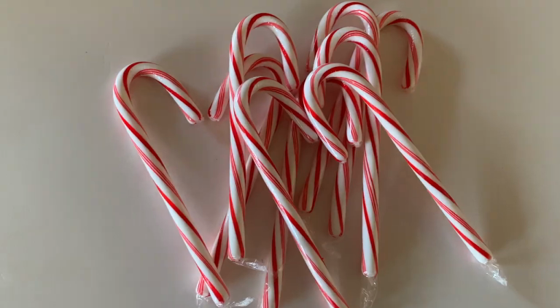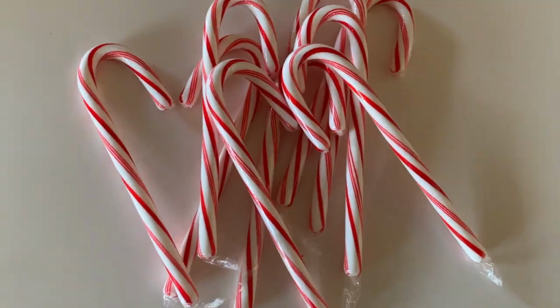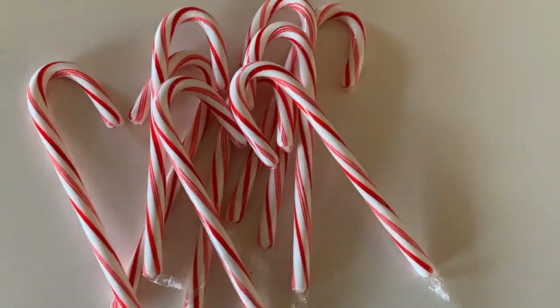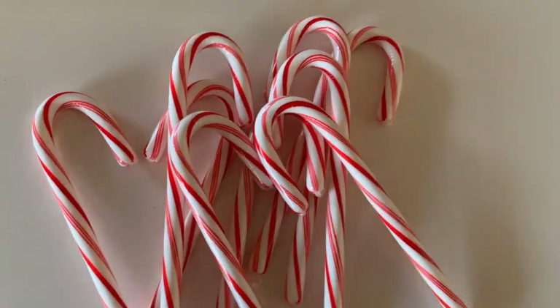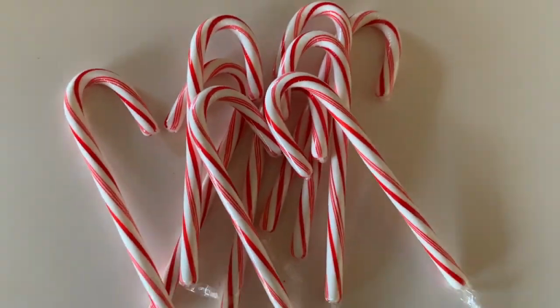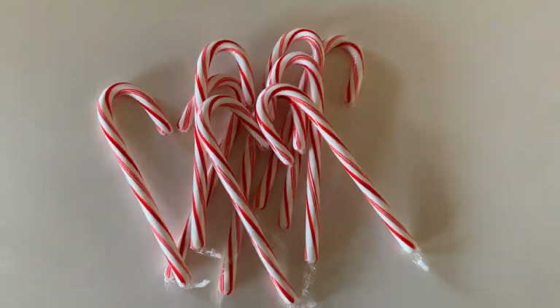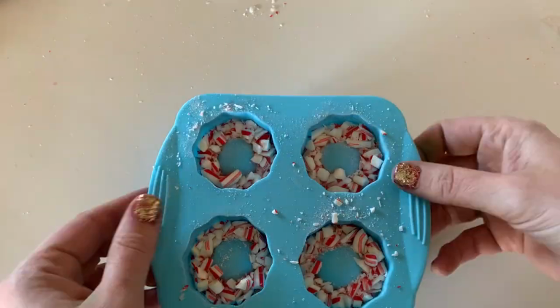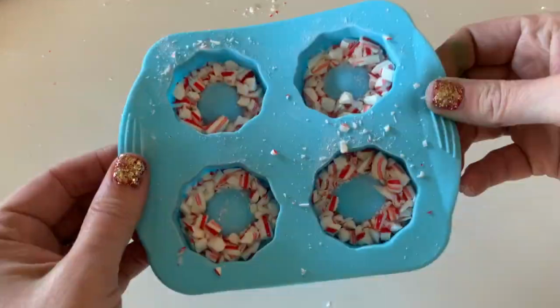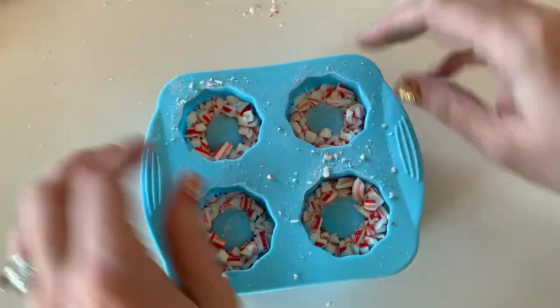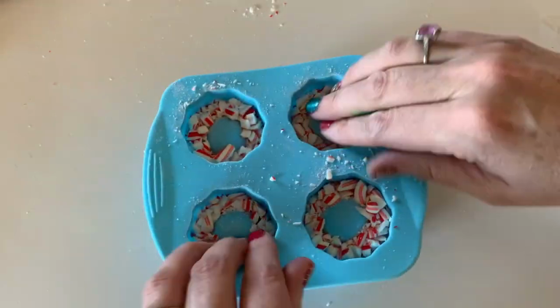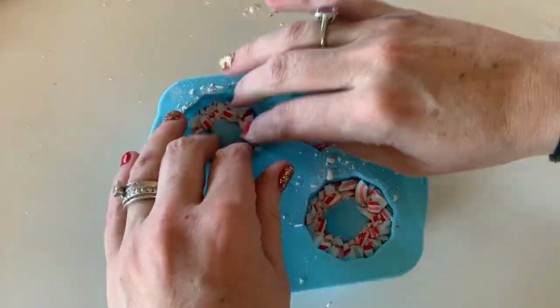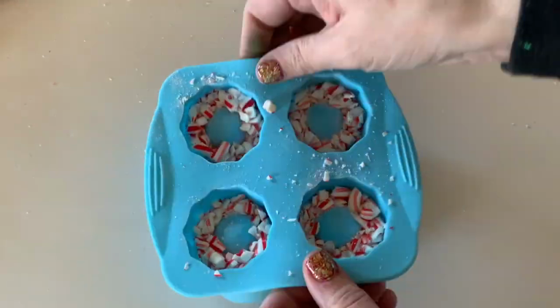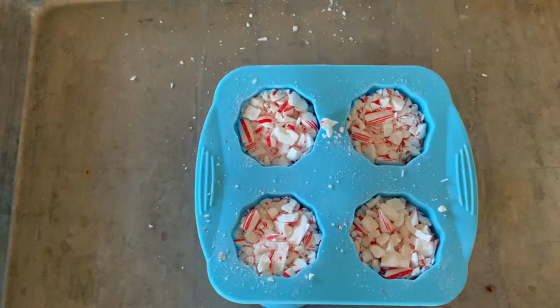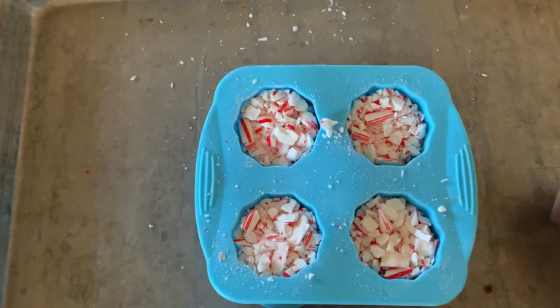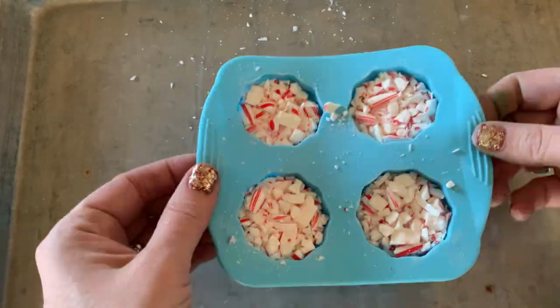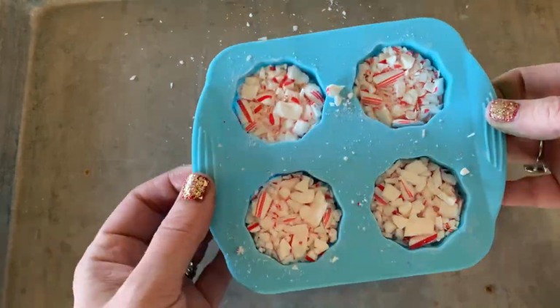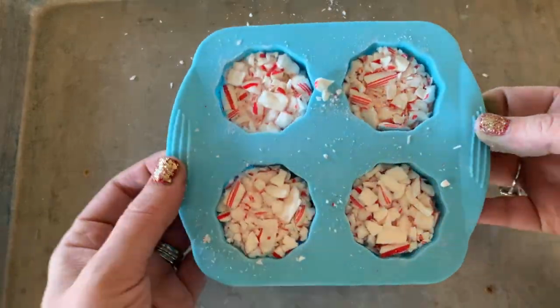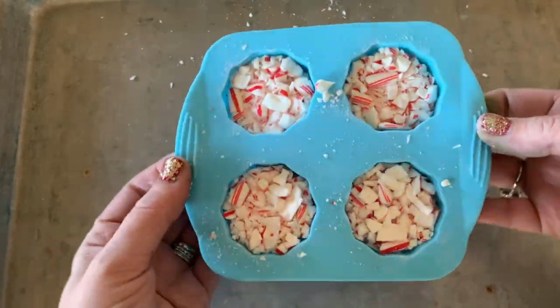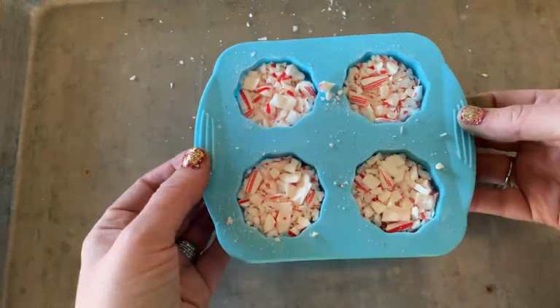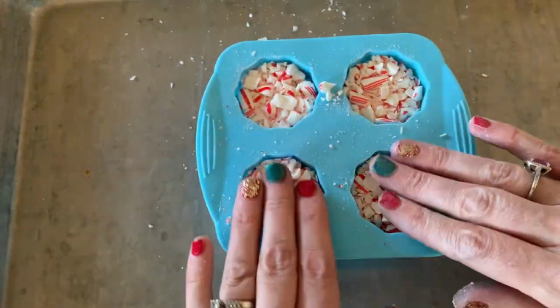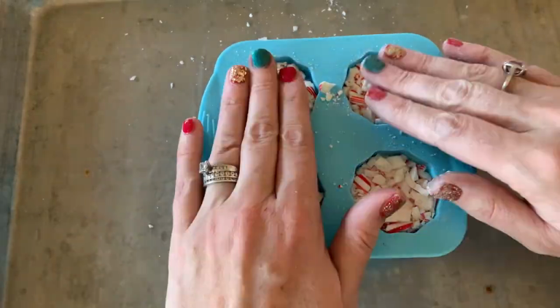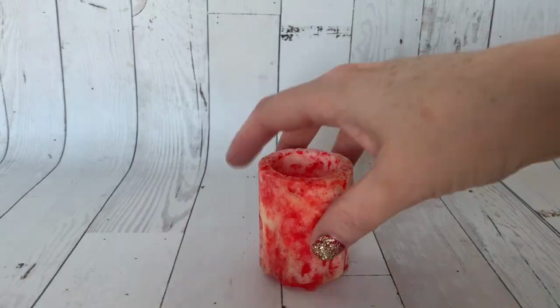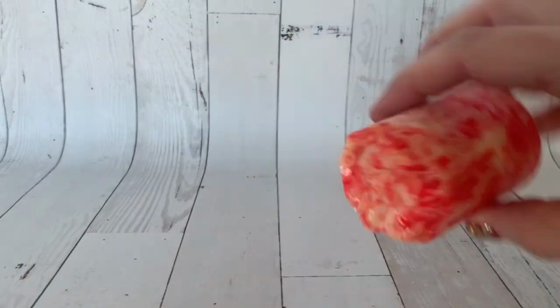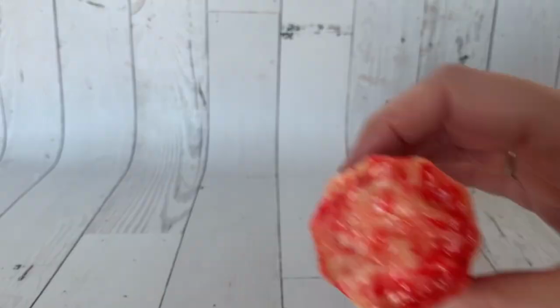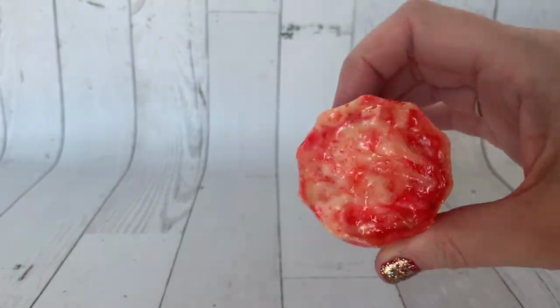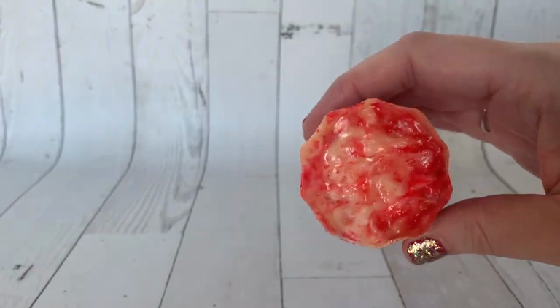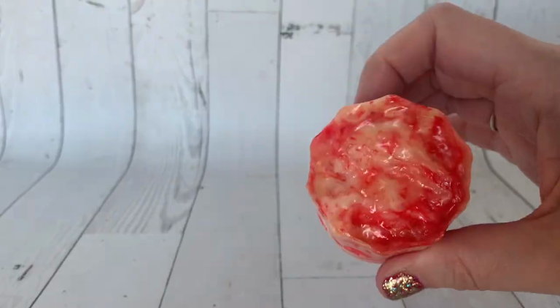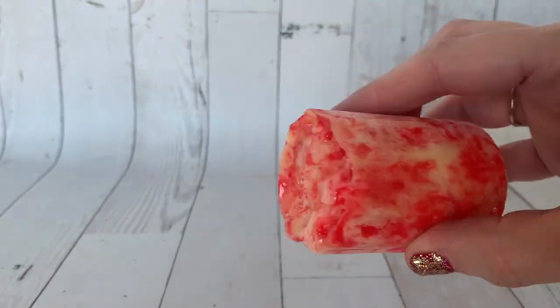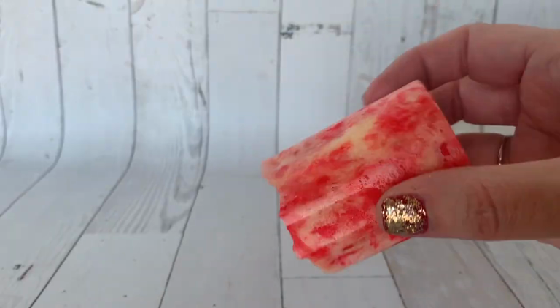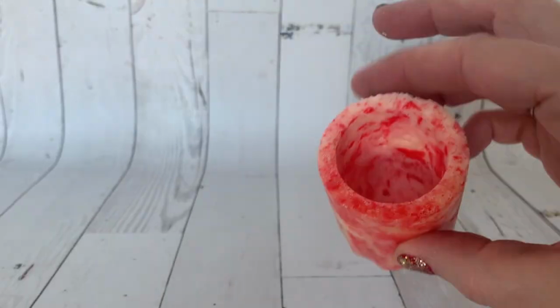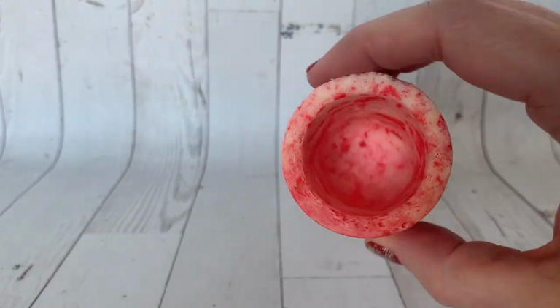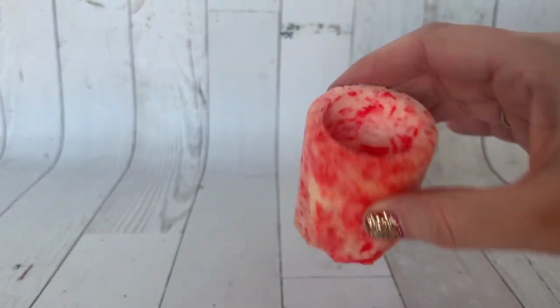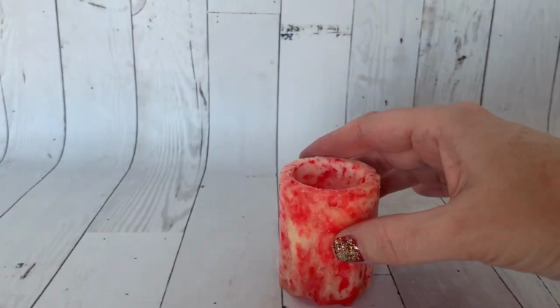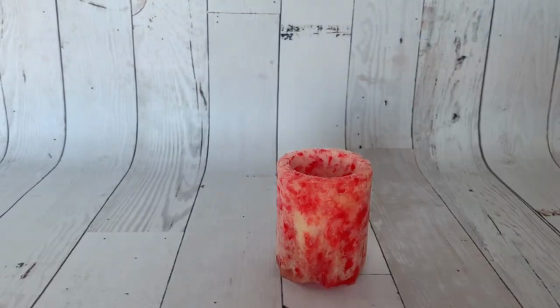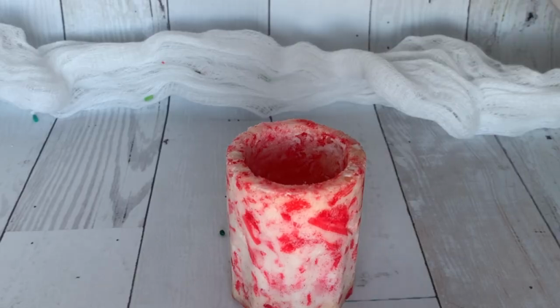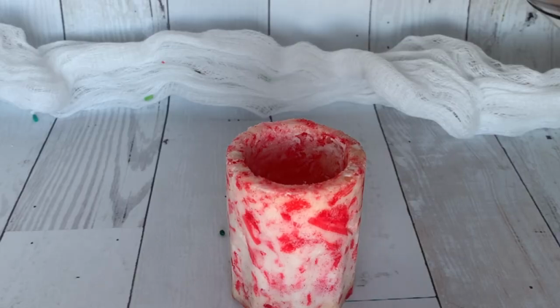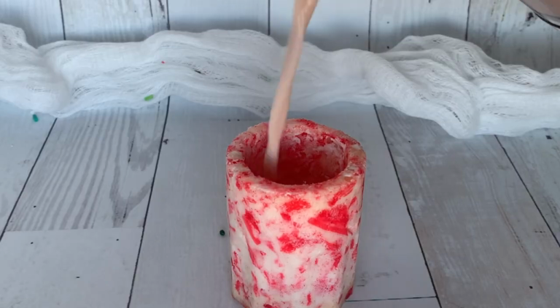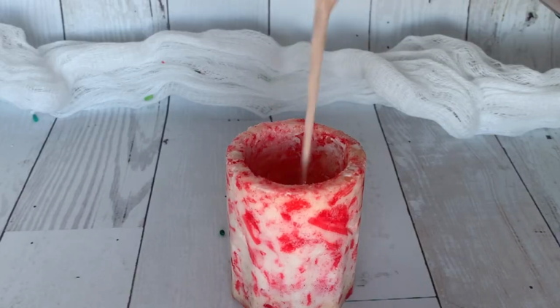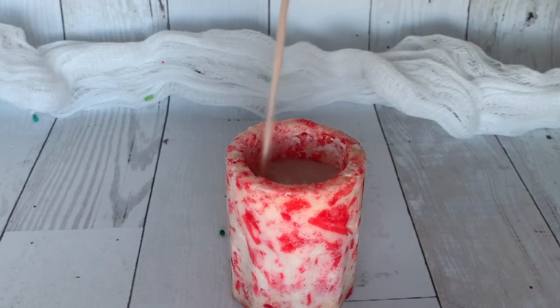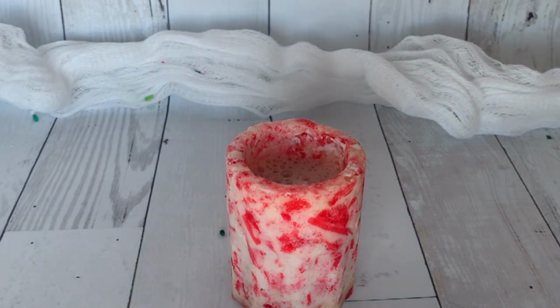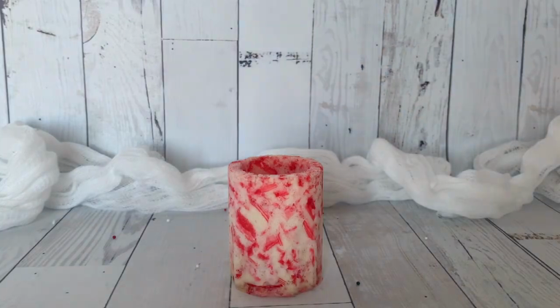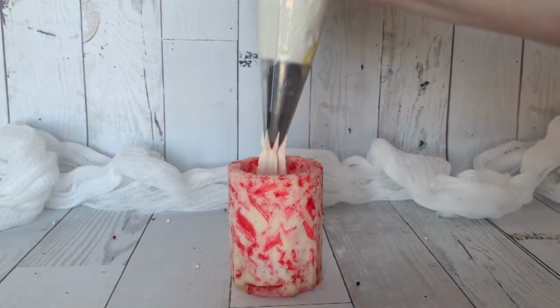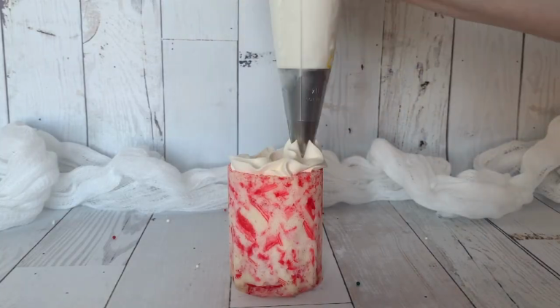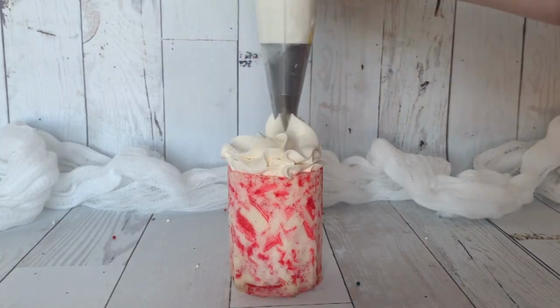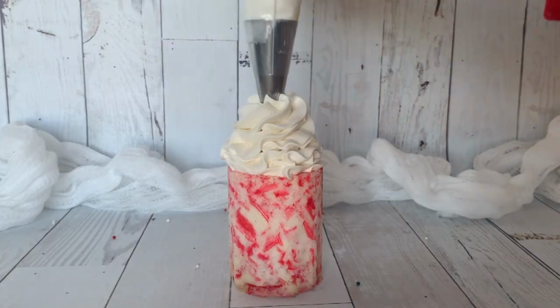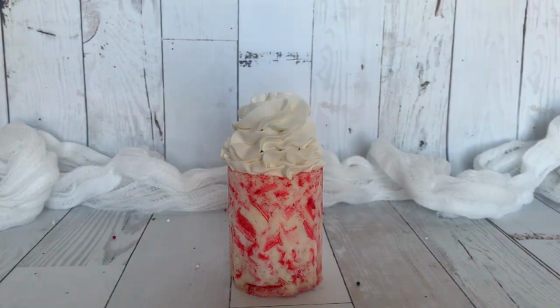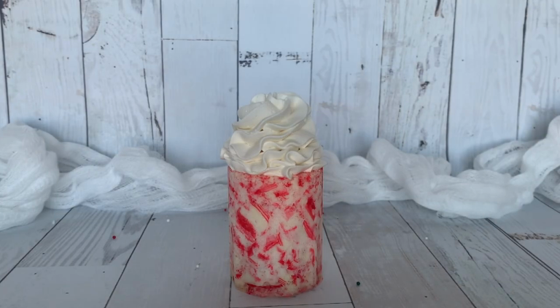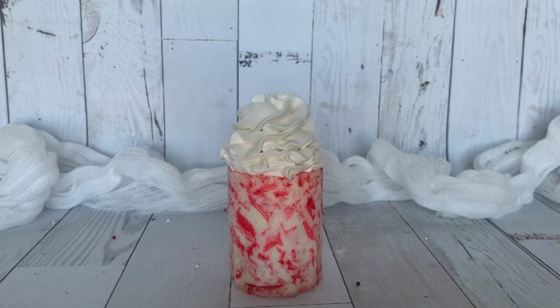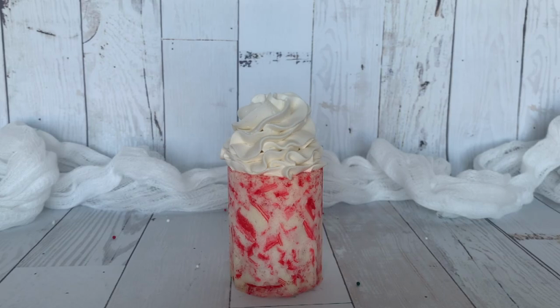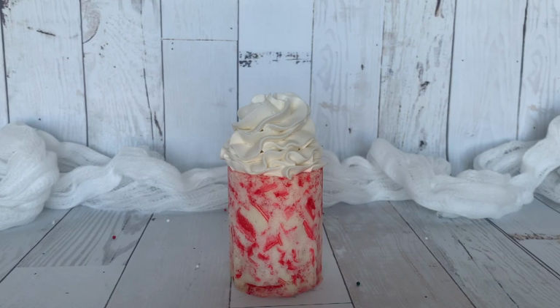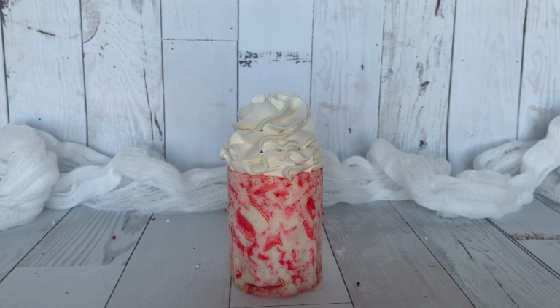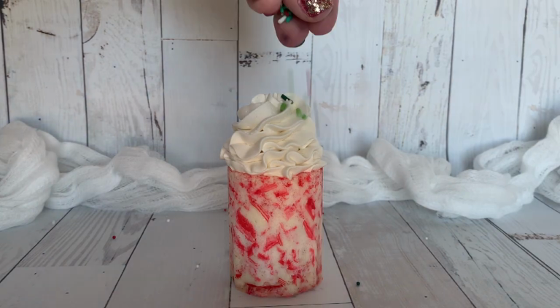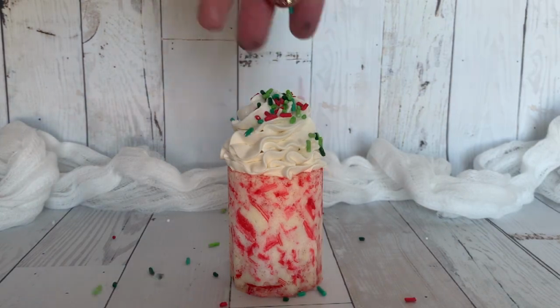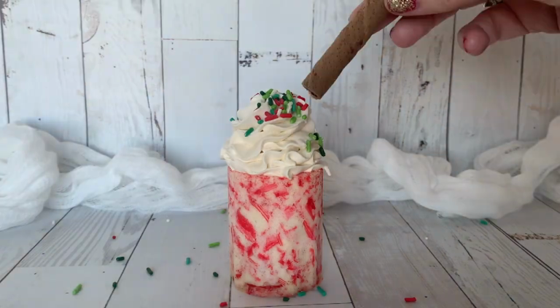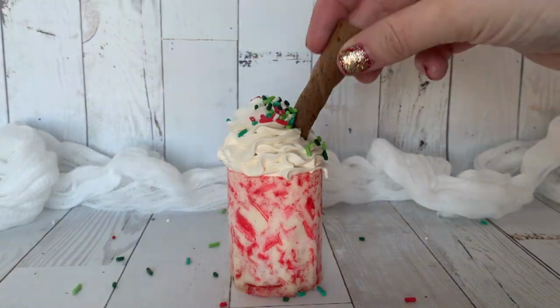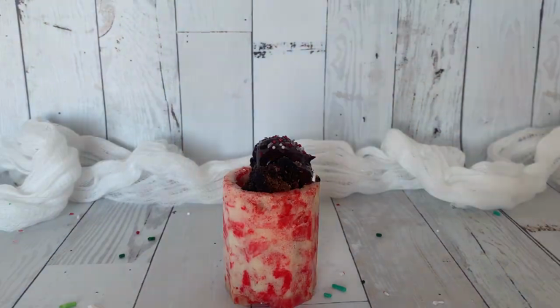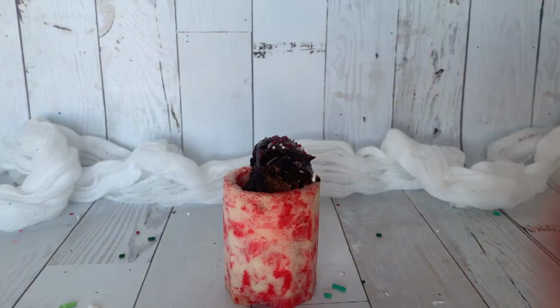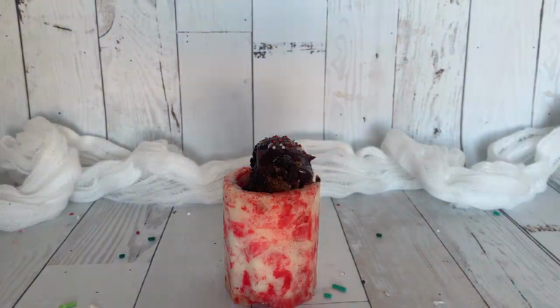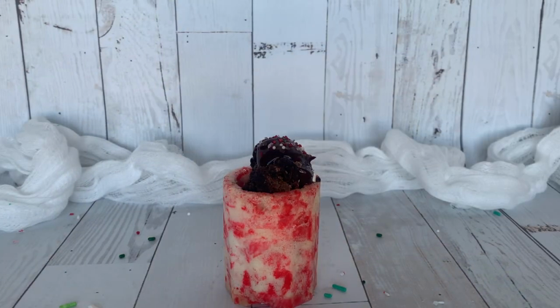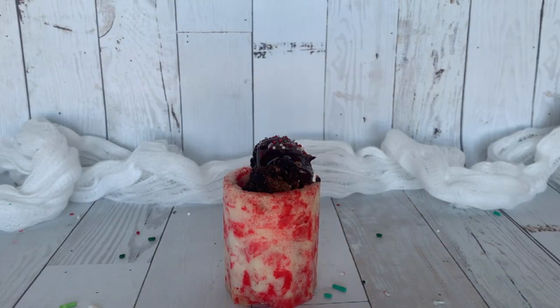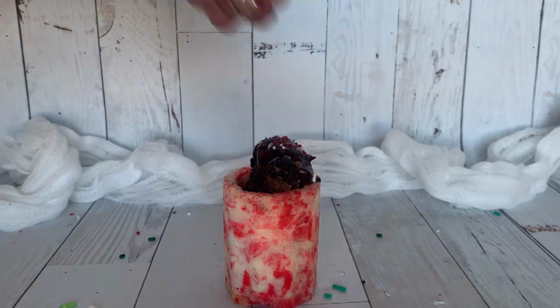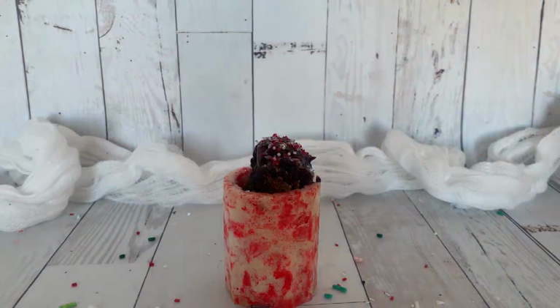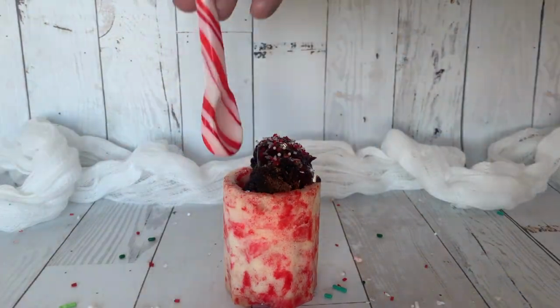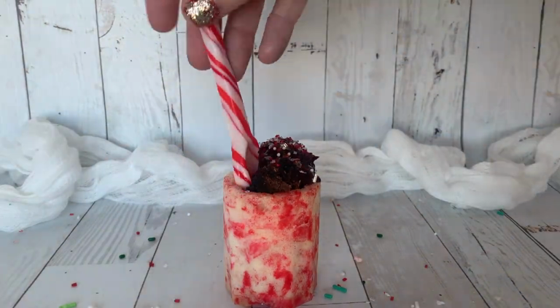We're melting candy canes today in our little shot glasses and we're going to fill them with all things Christmas. Welcome back to Chili's Bakes Cakes.